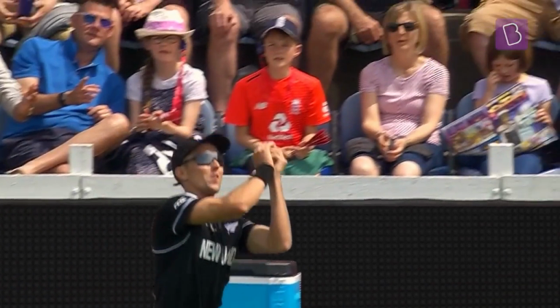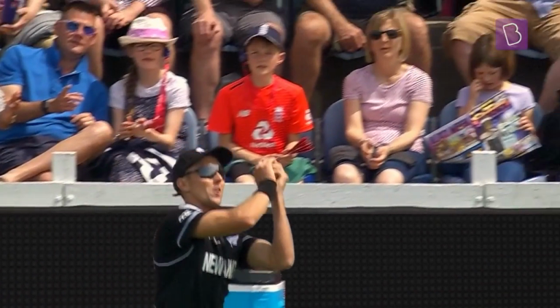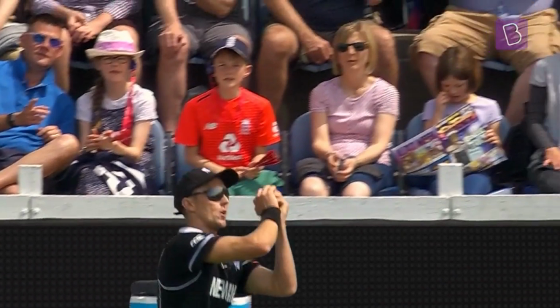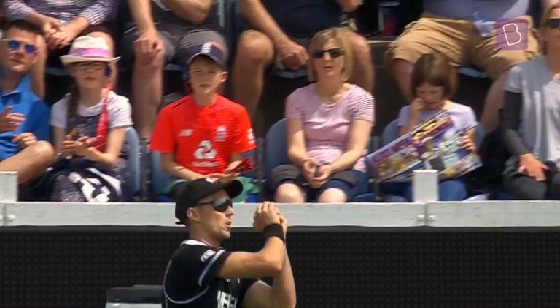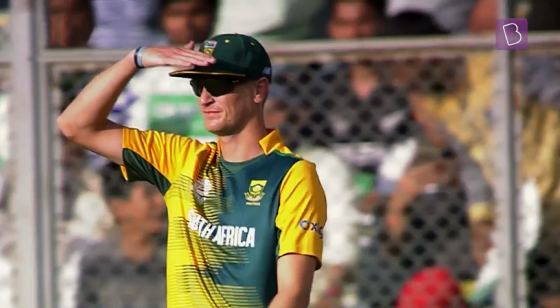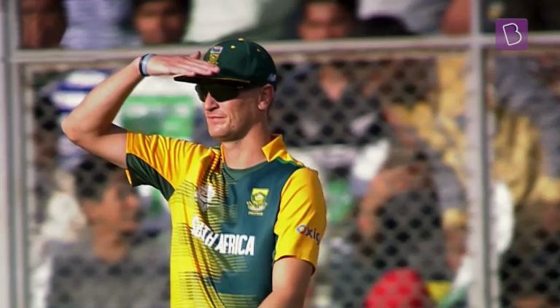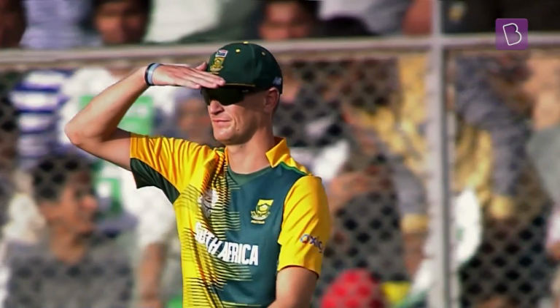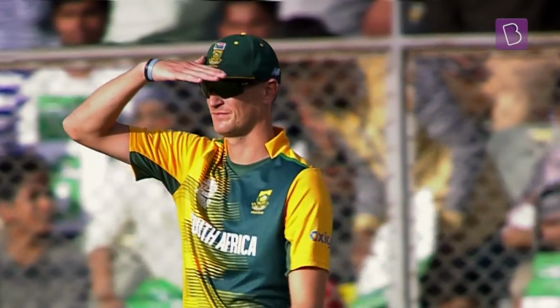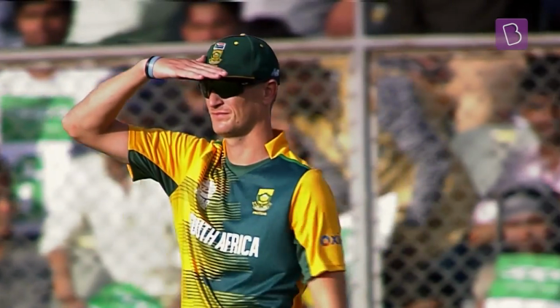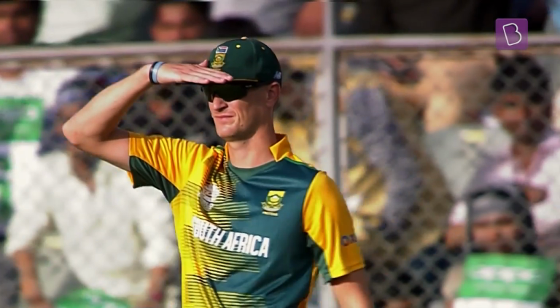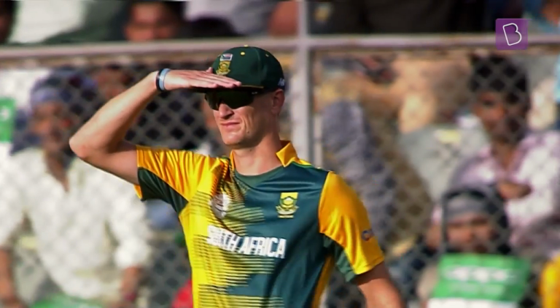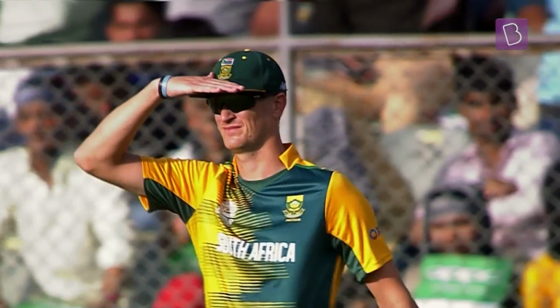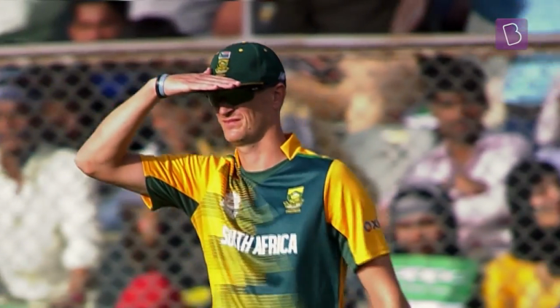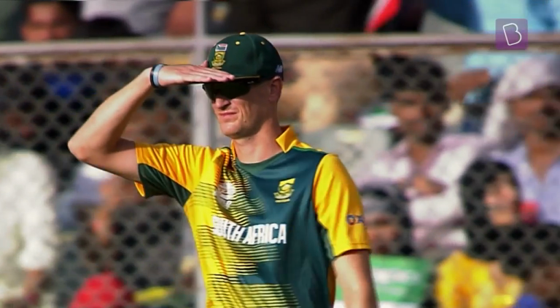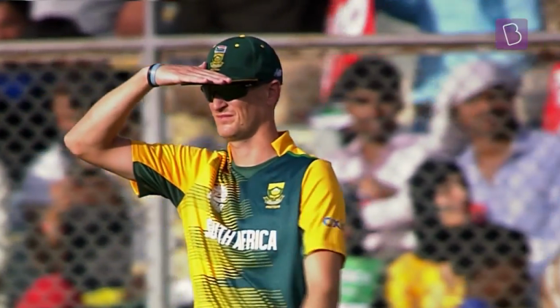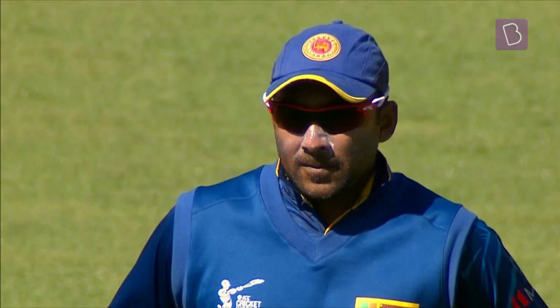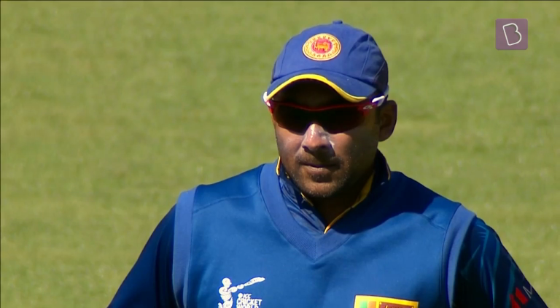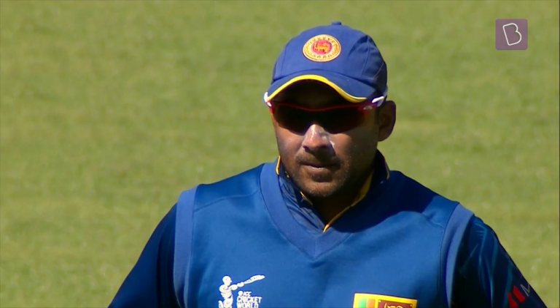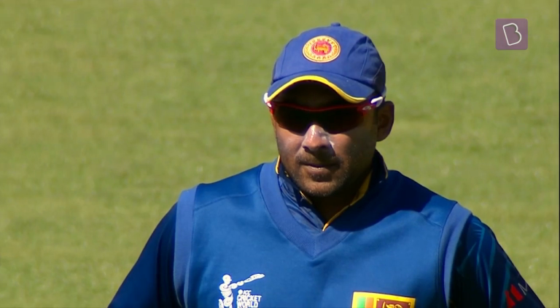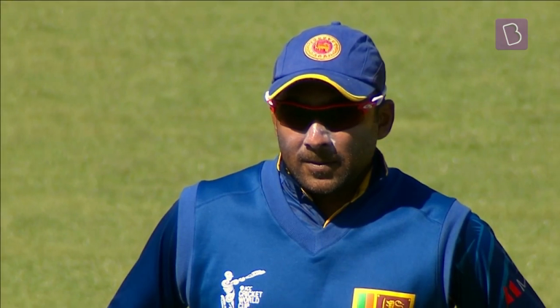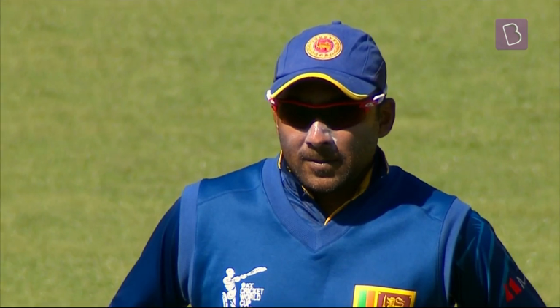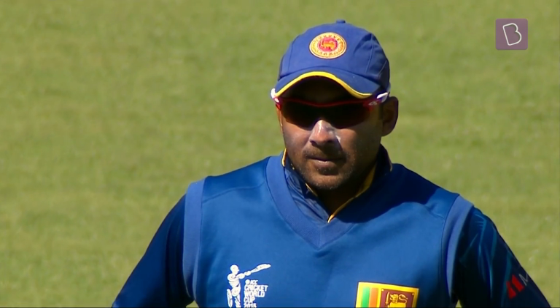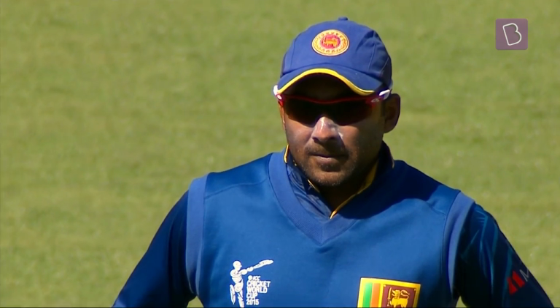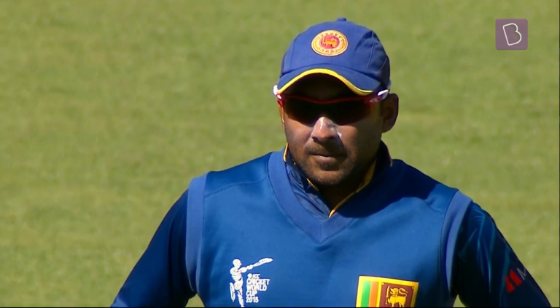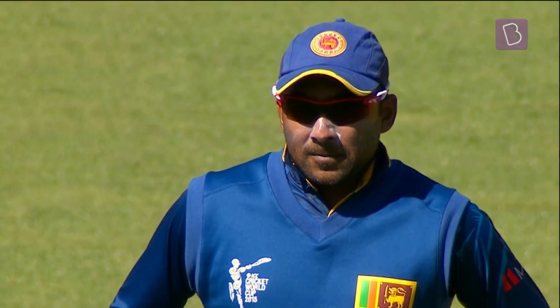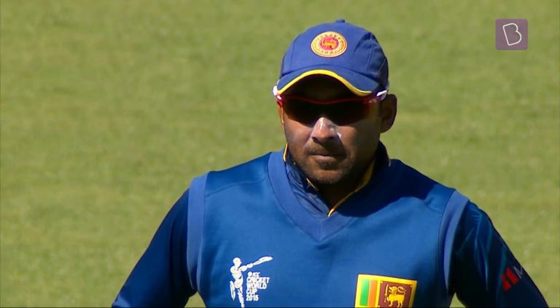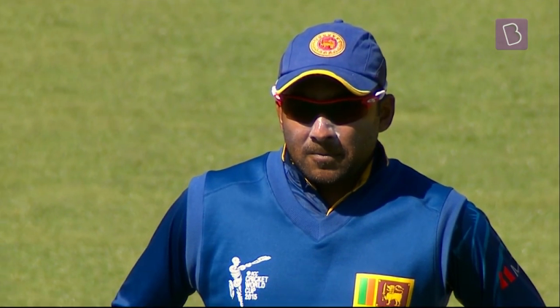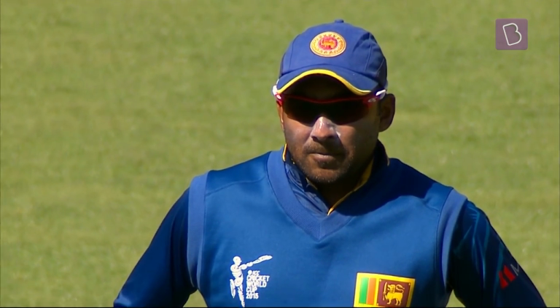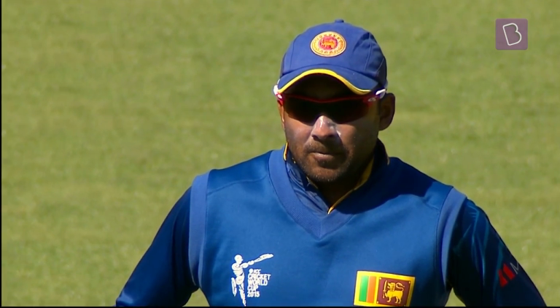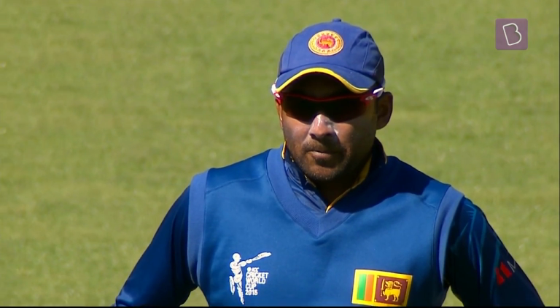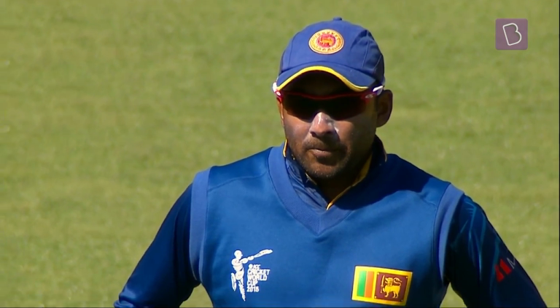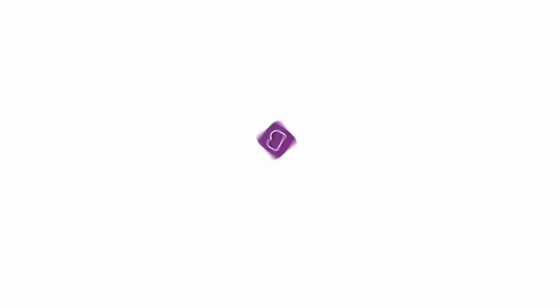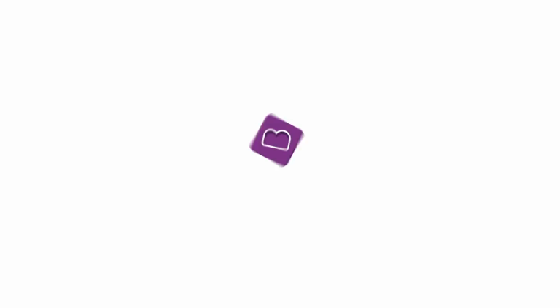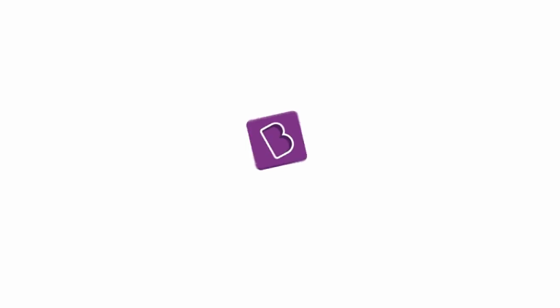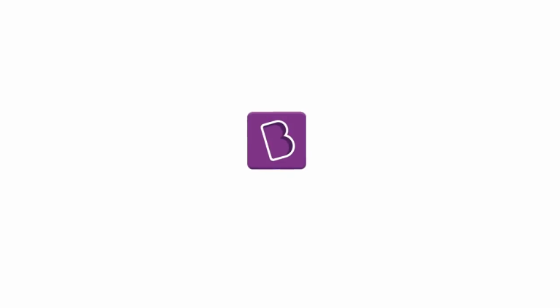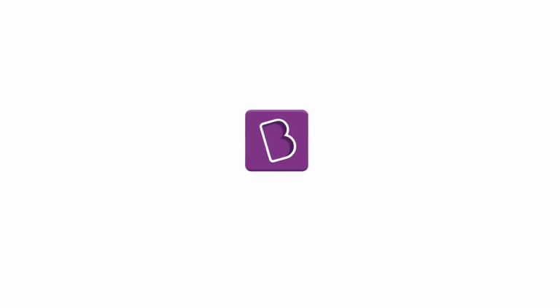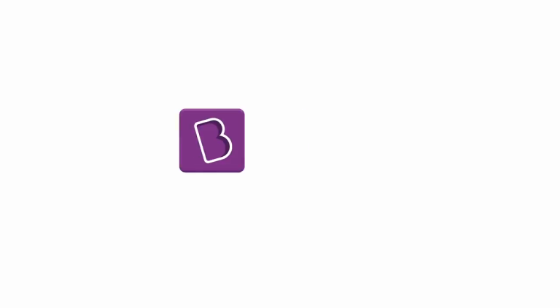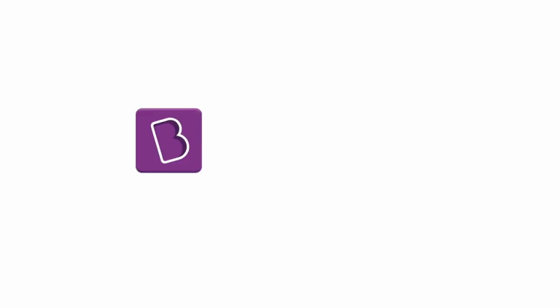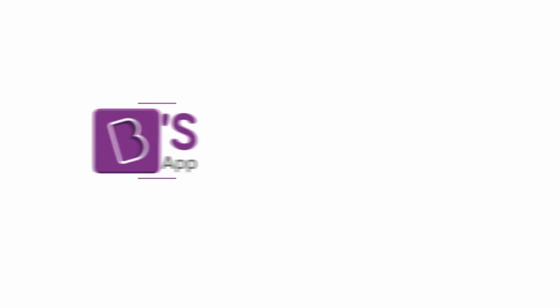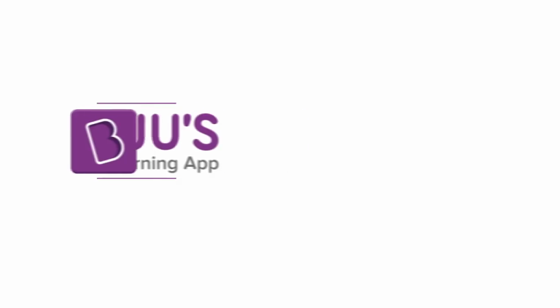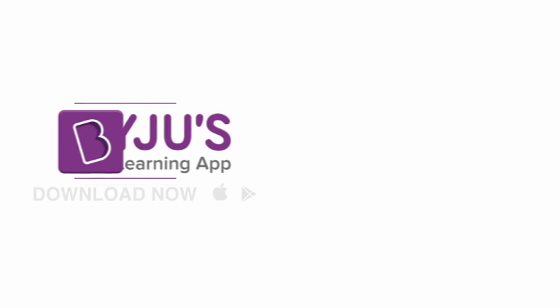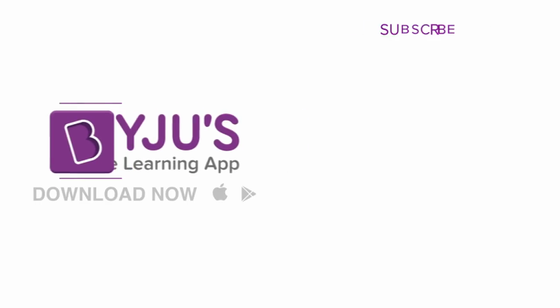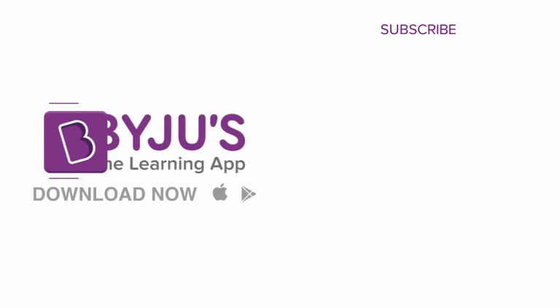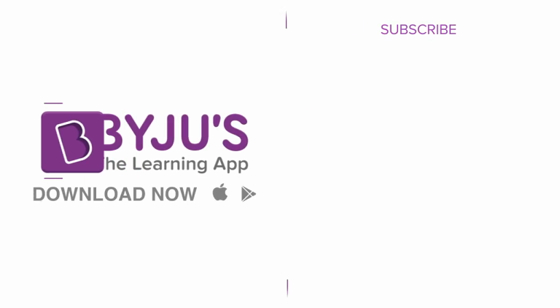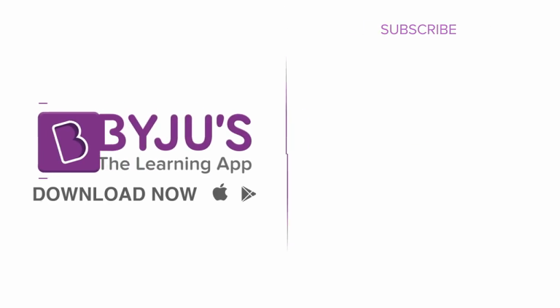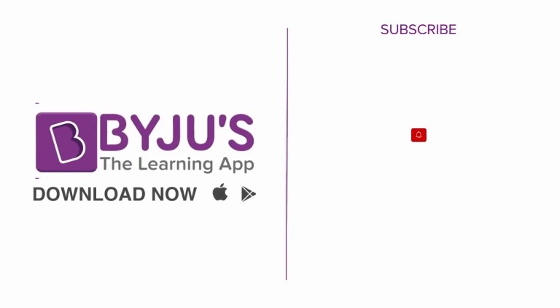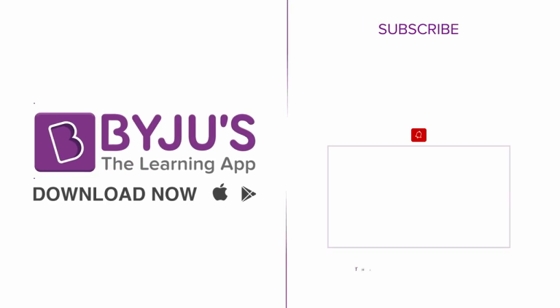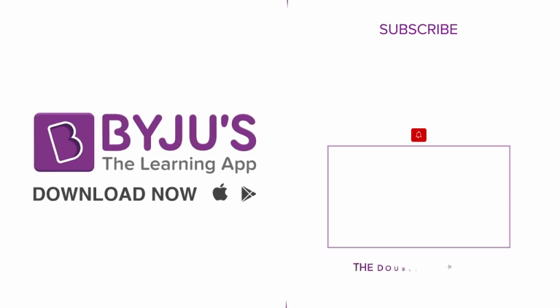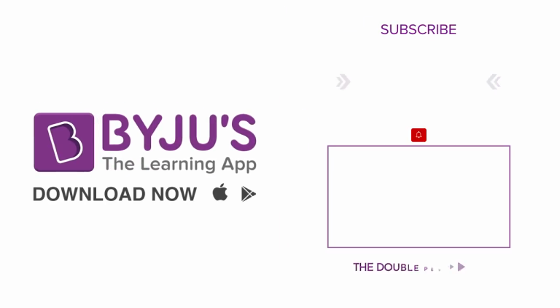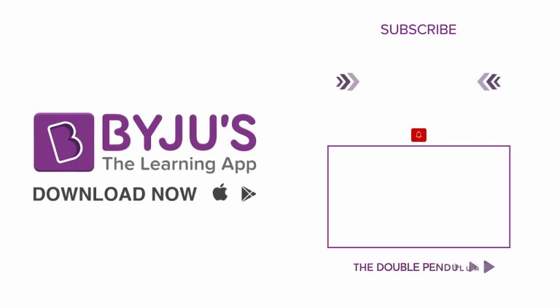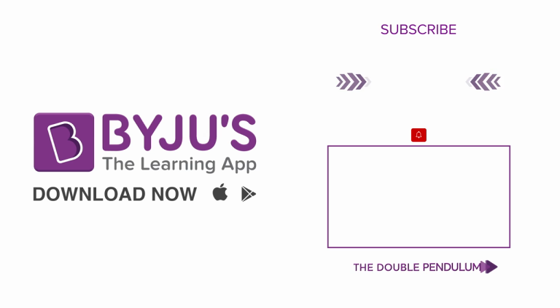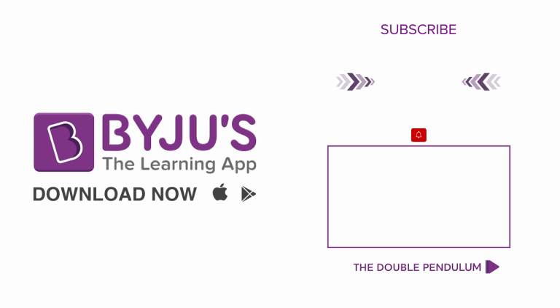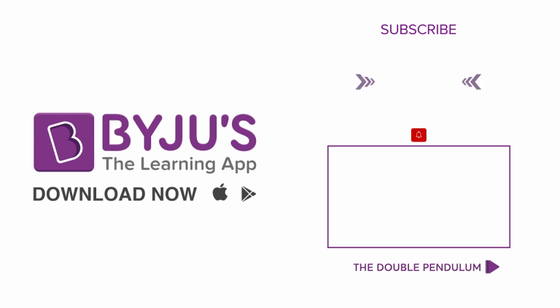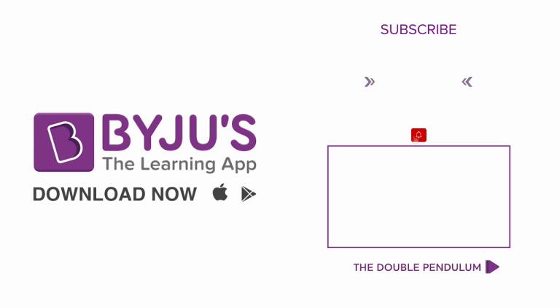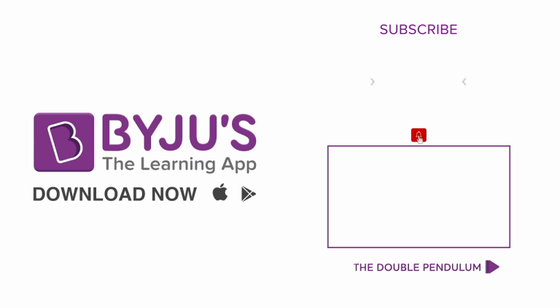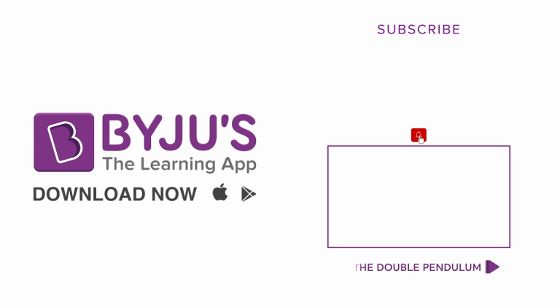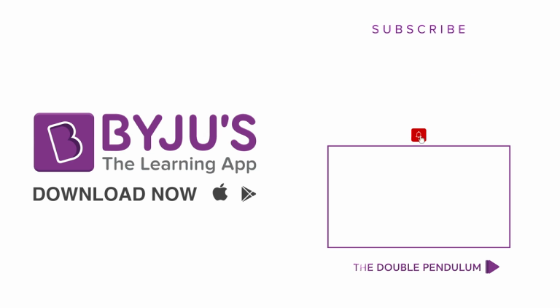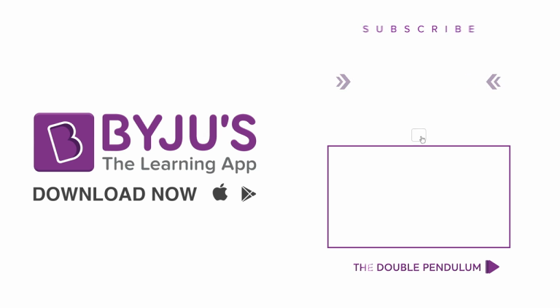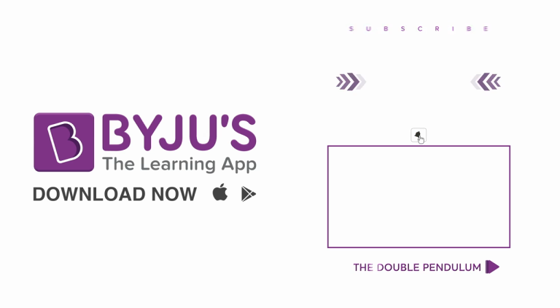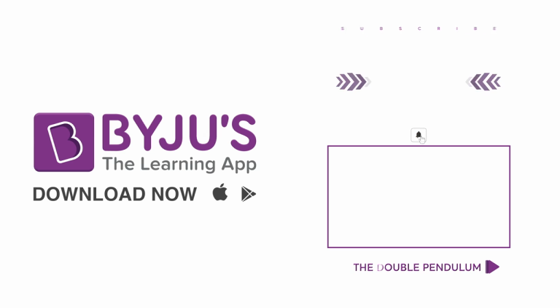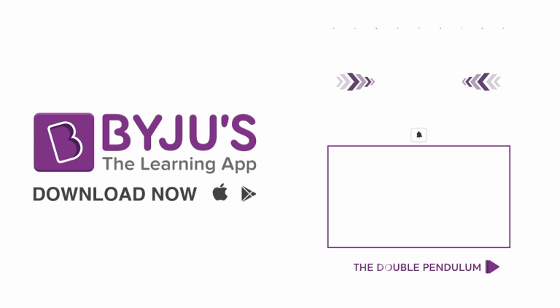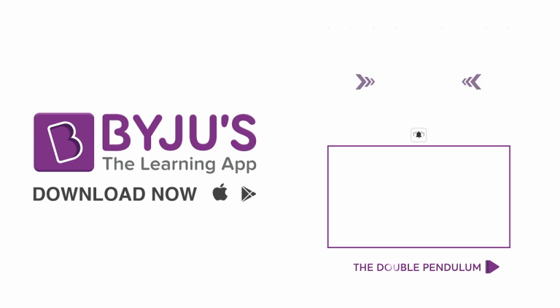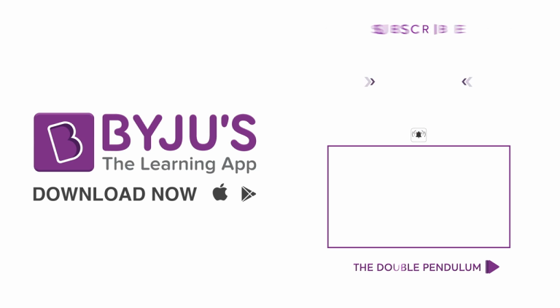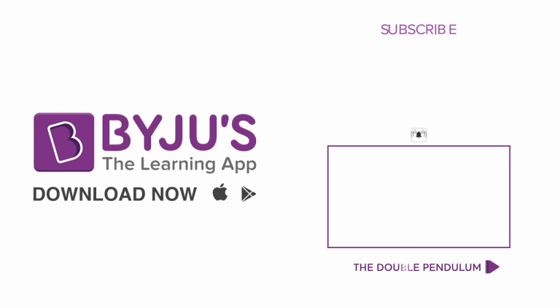Do you know why sunglasses have a dark shade? Comment your views and stay tuned to Wicket to Wicket.